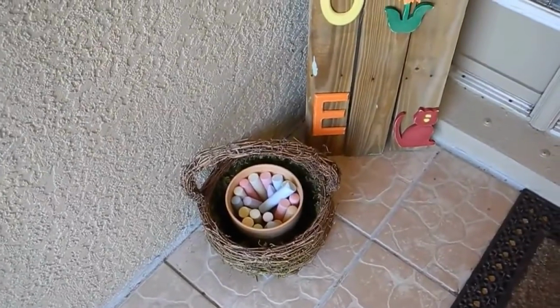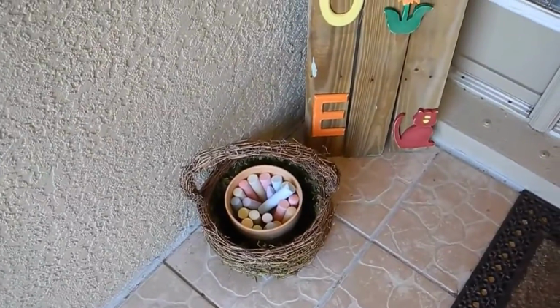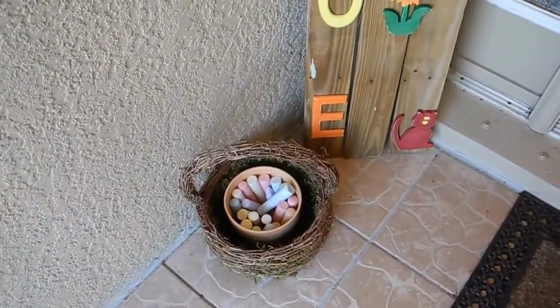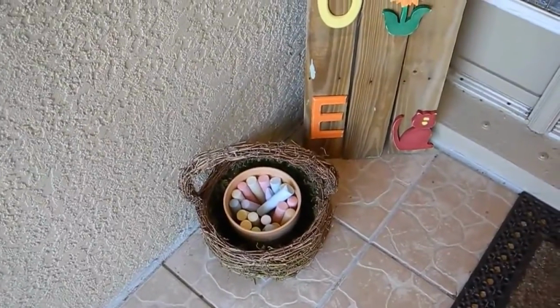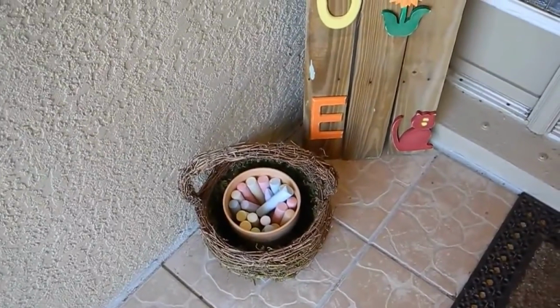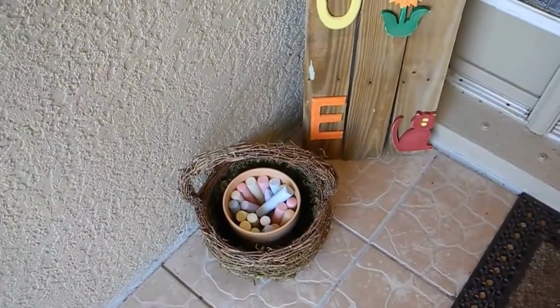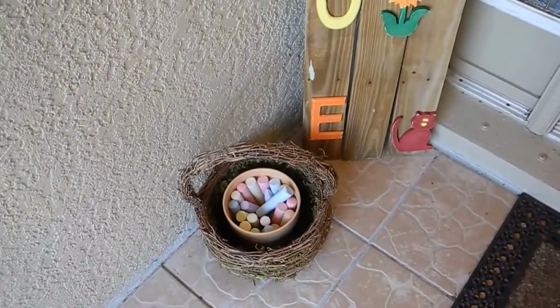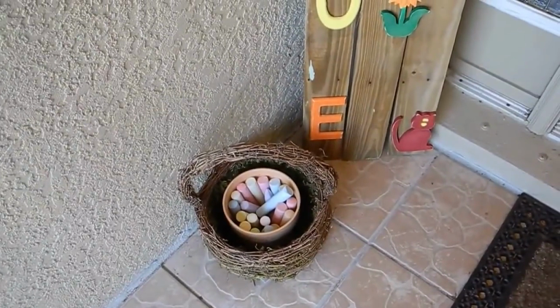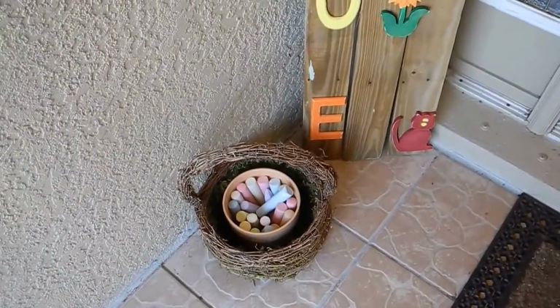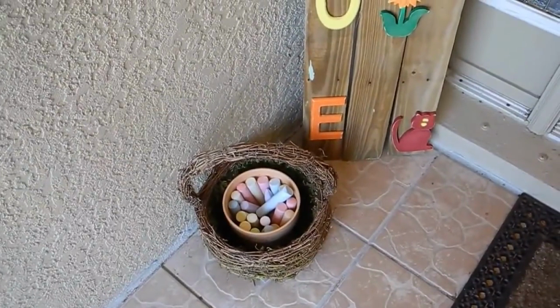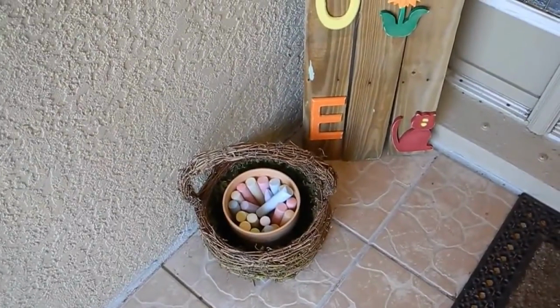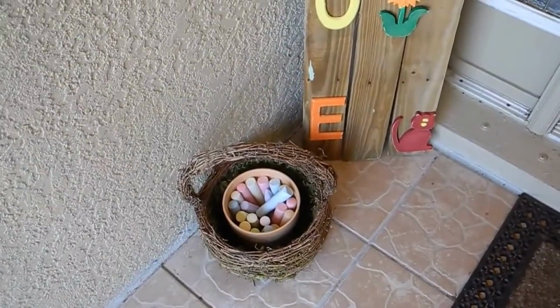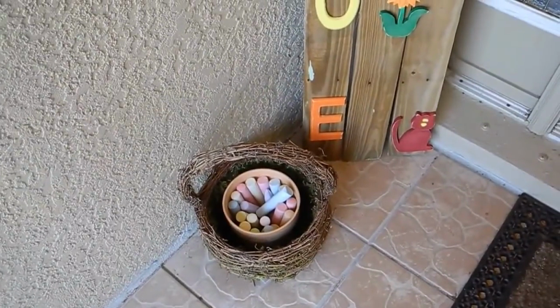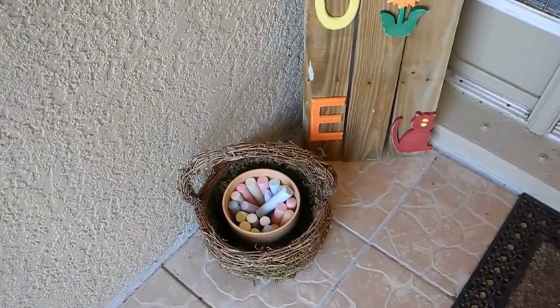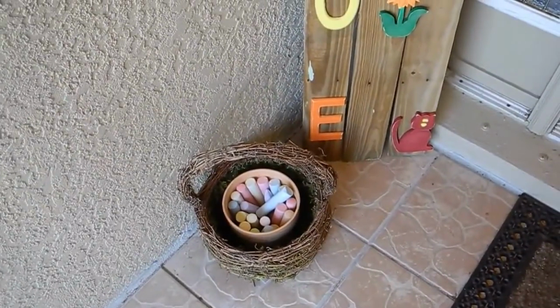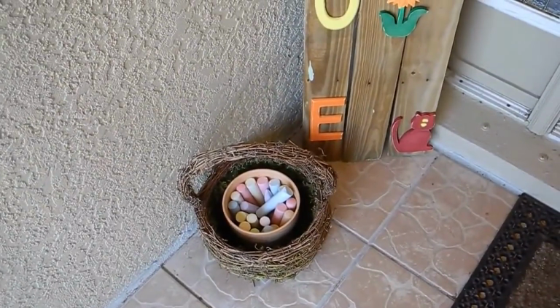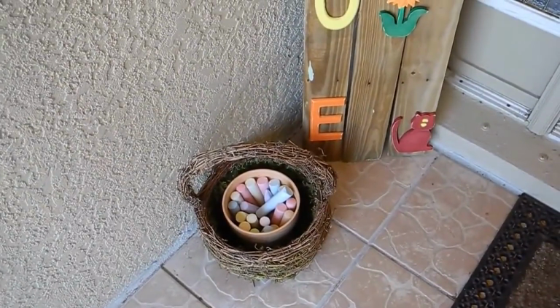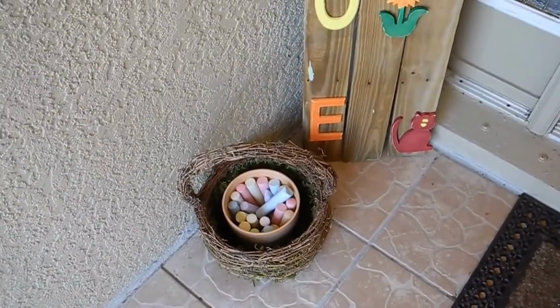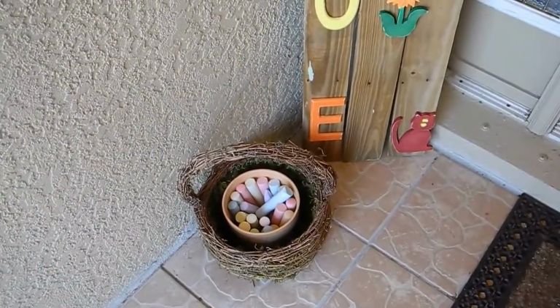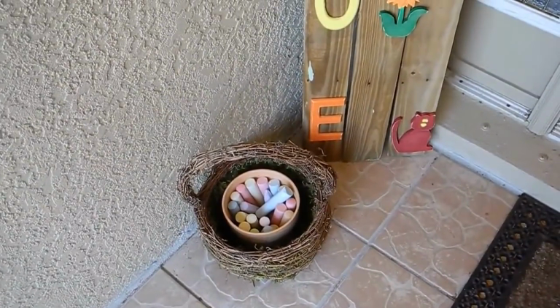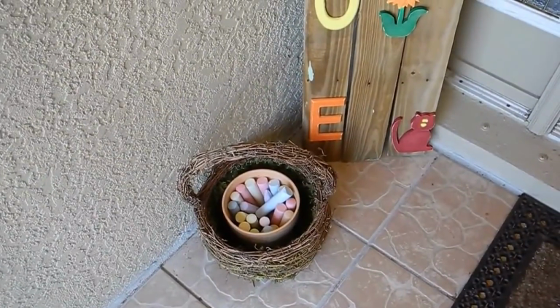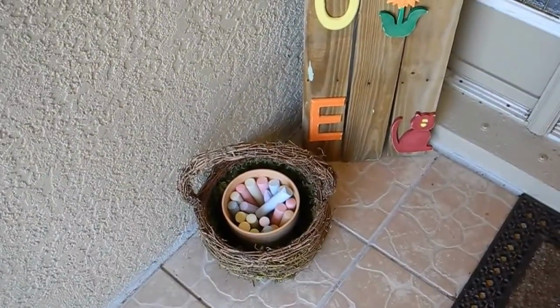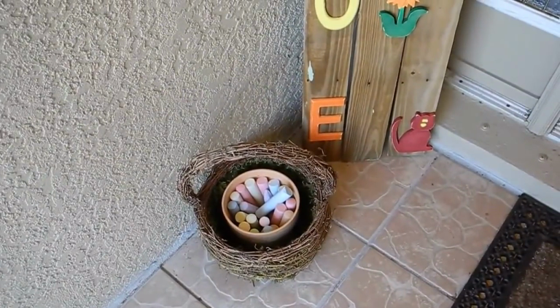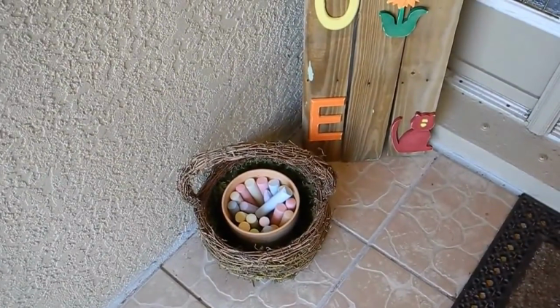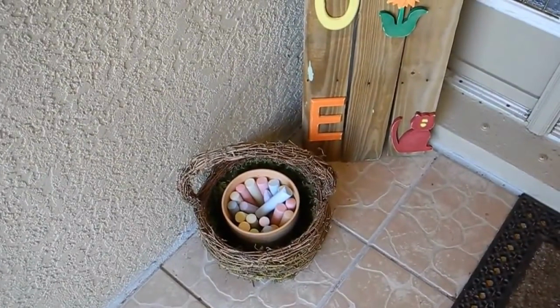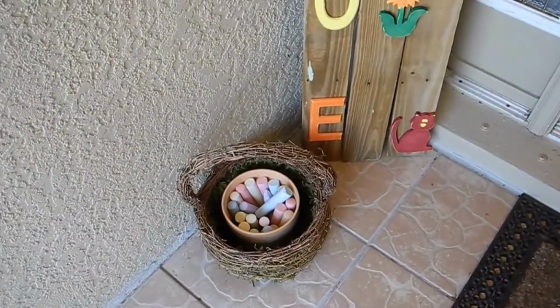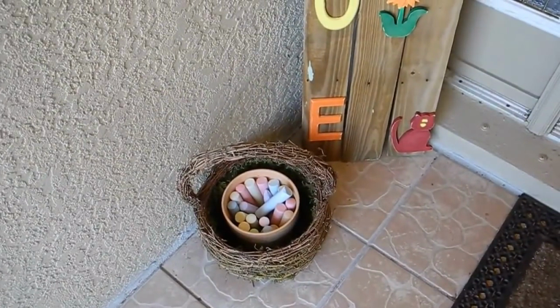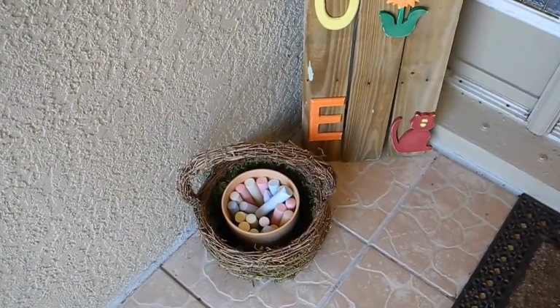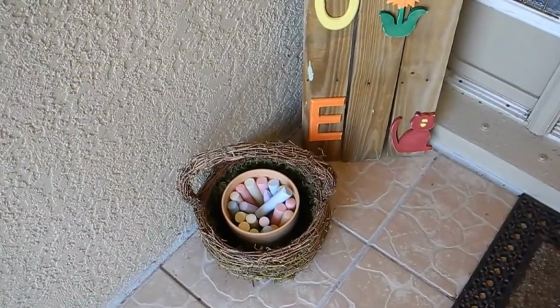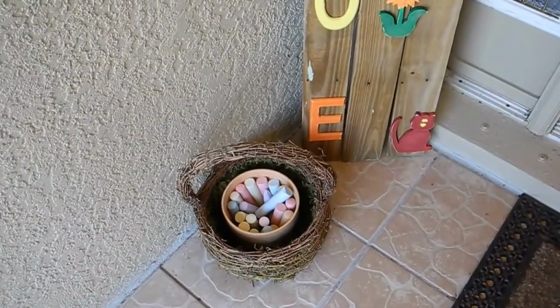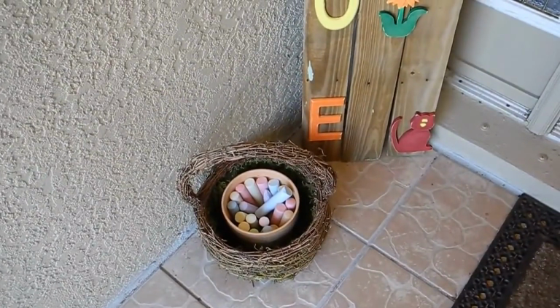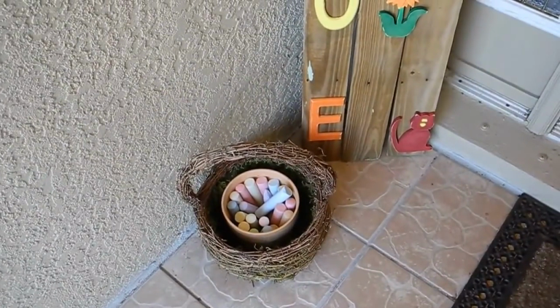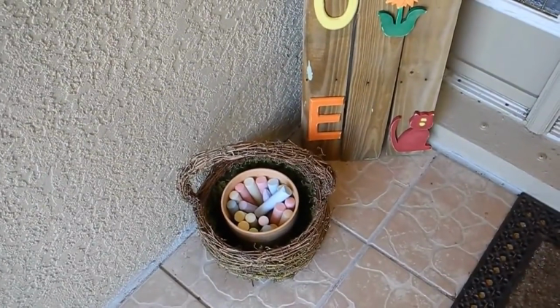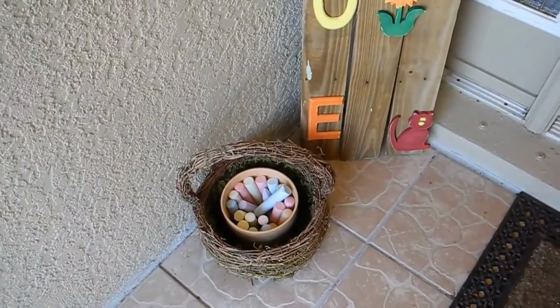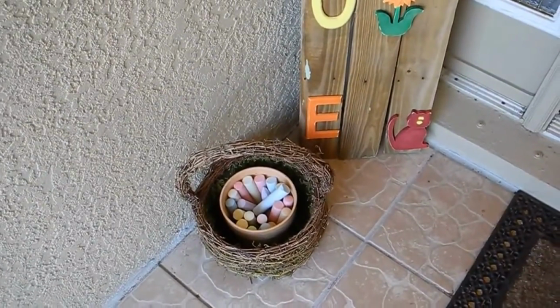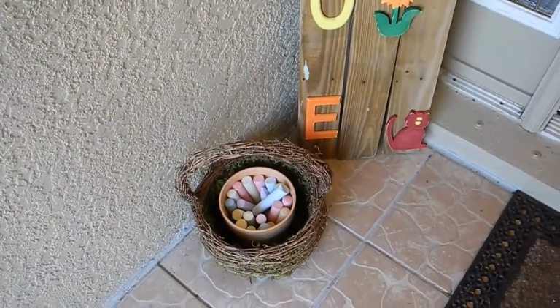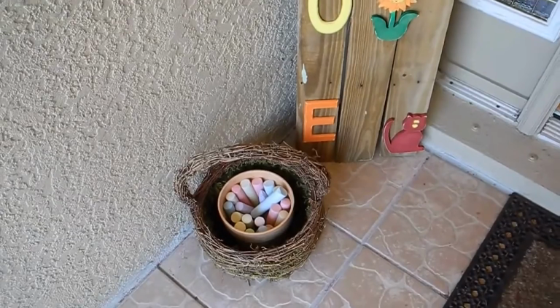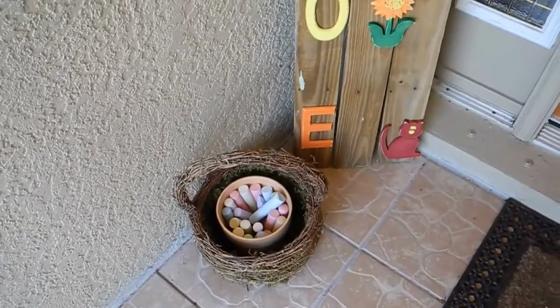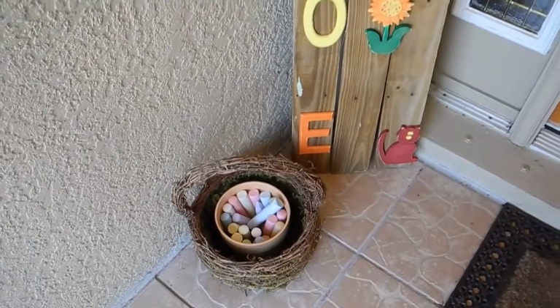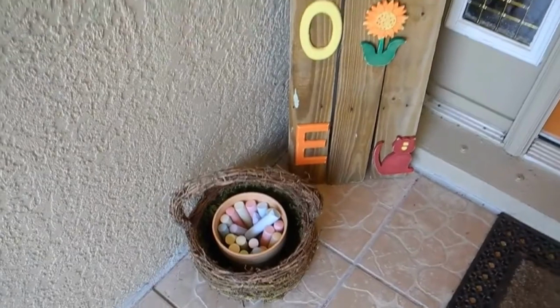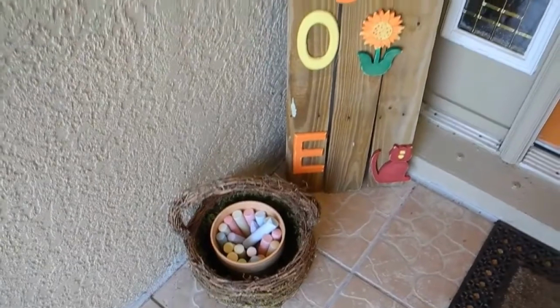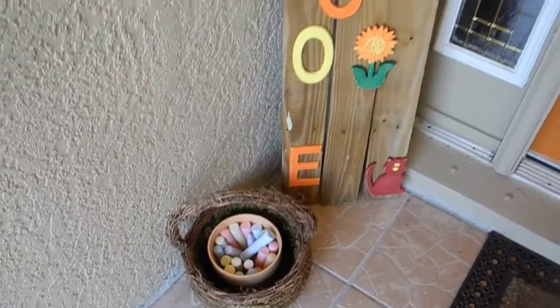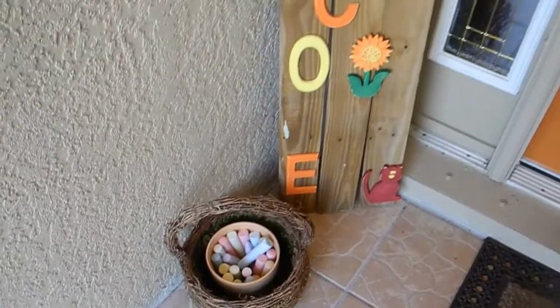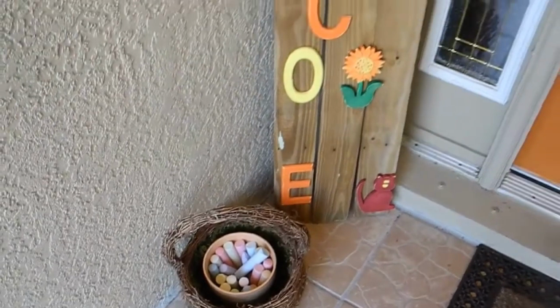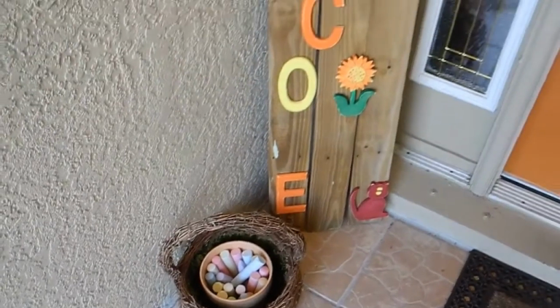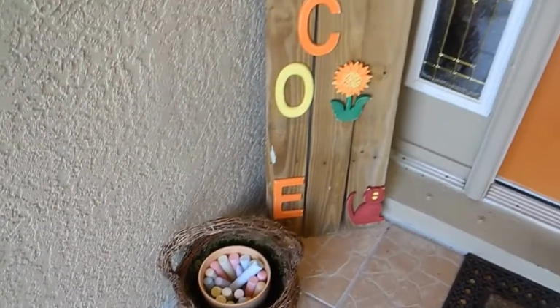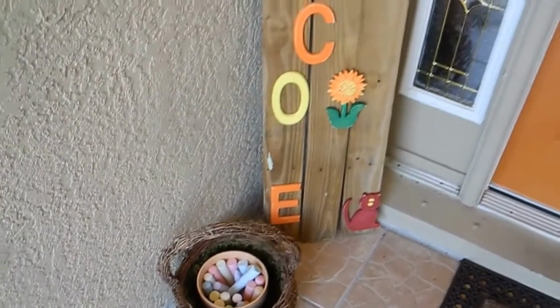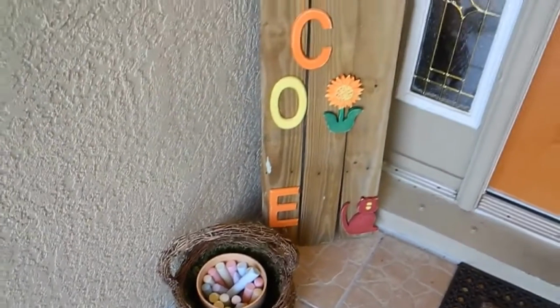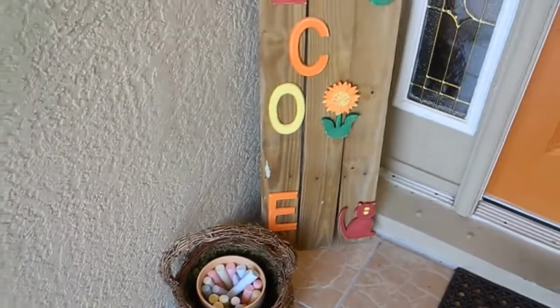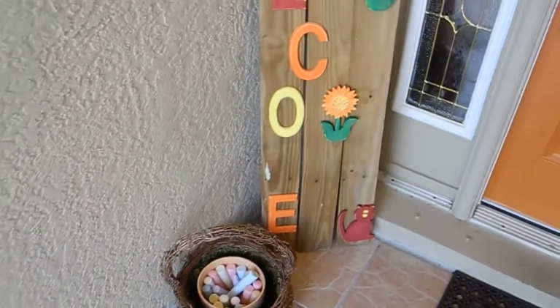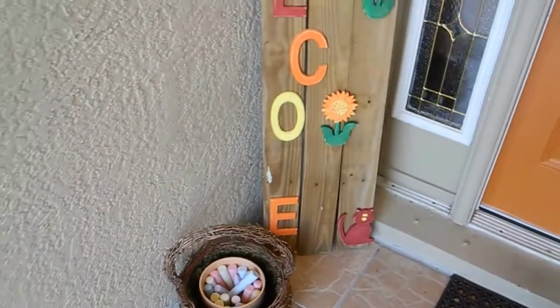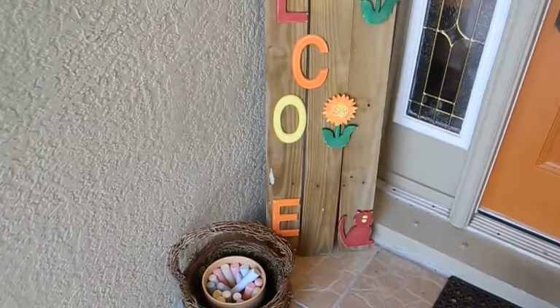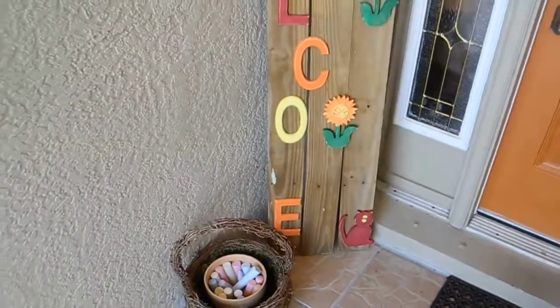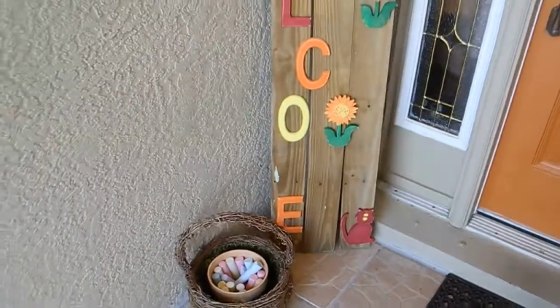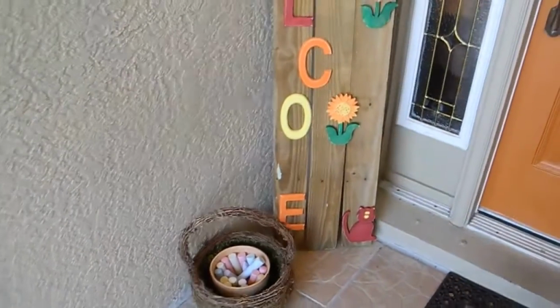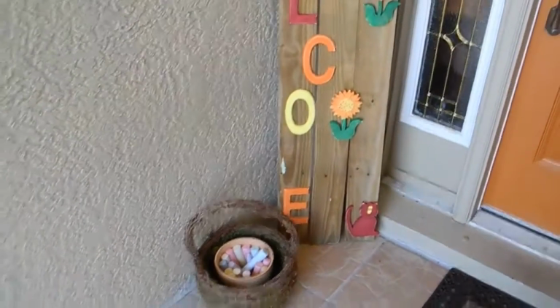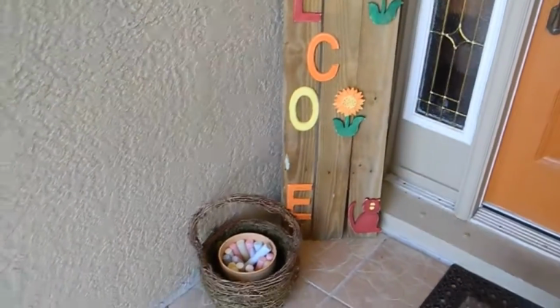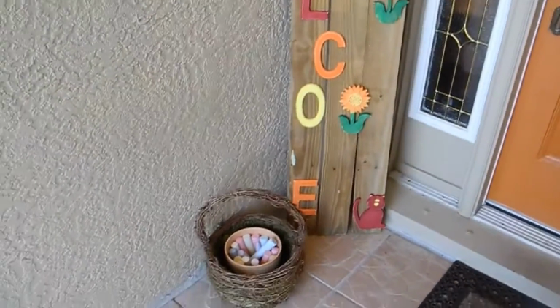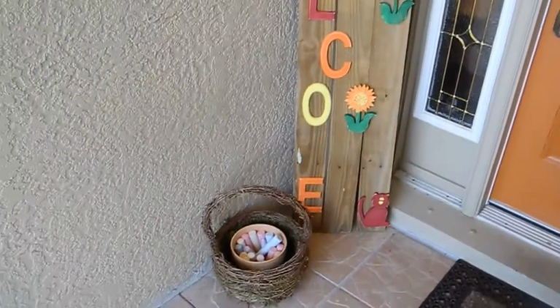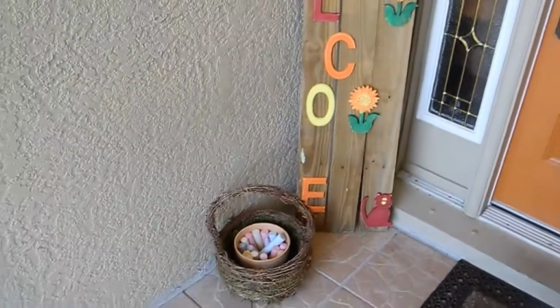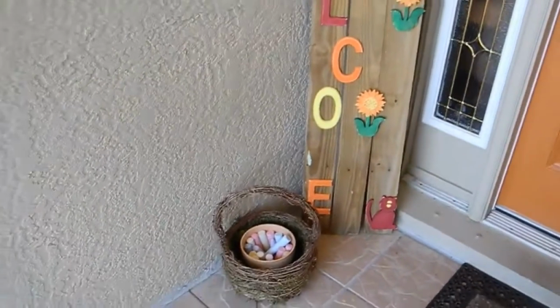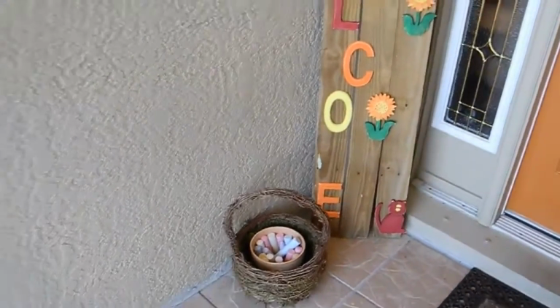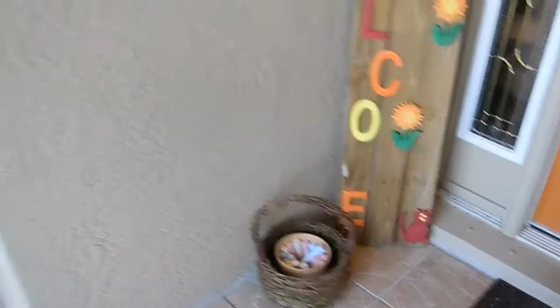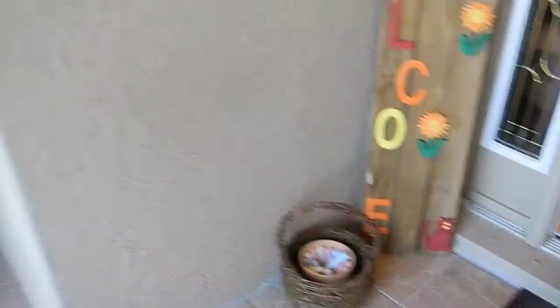That was my idea — to change this out periodically. And I just have a little basket here with some sidewalk chalk for my grandnieces and nephews when they come over so they can chalk on the sidewalk.